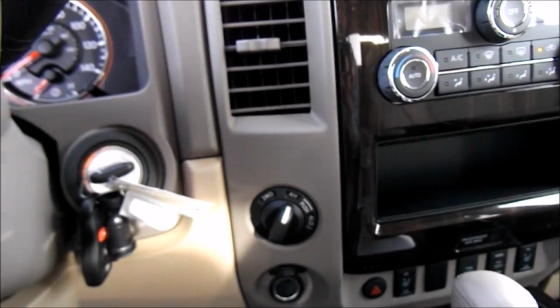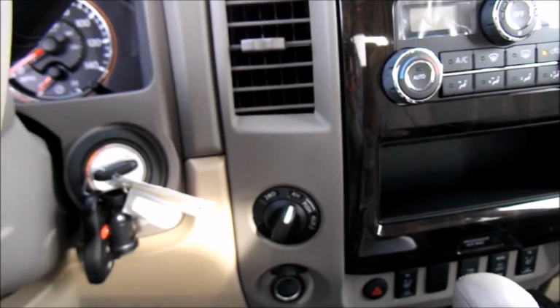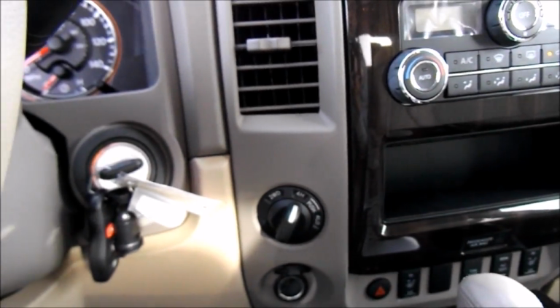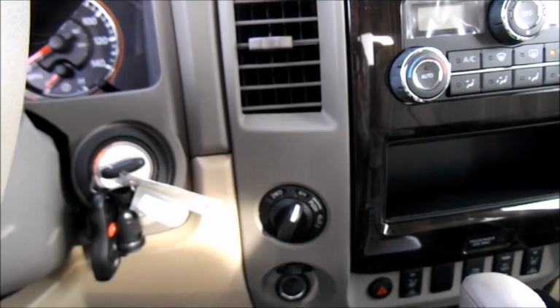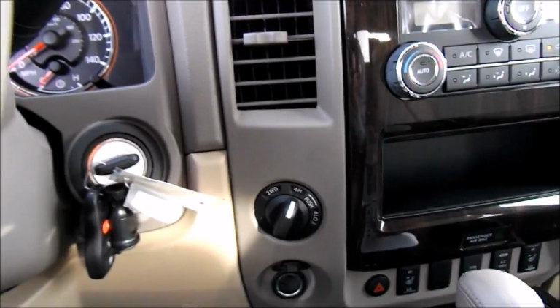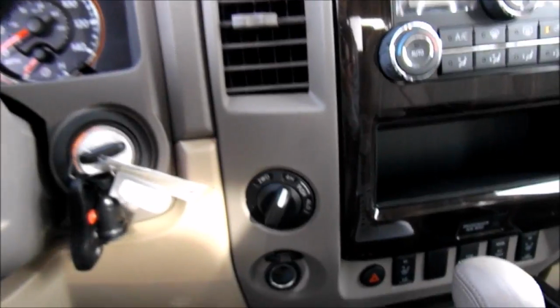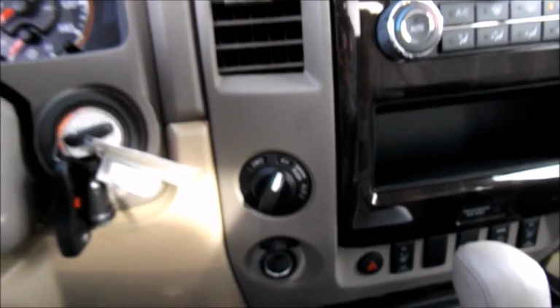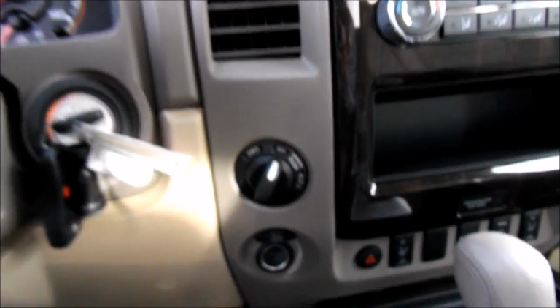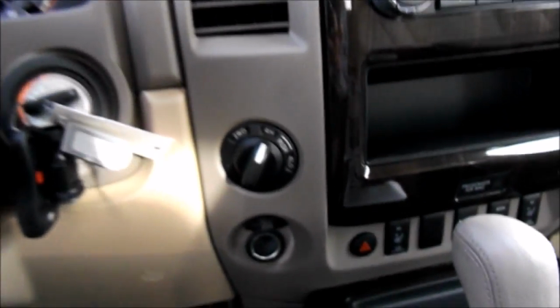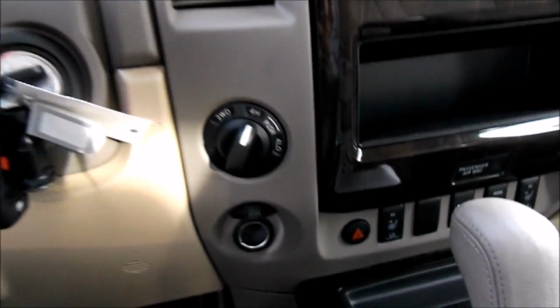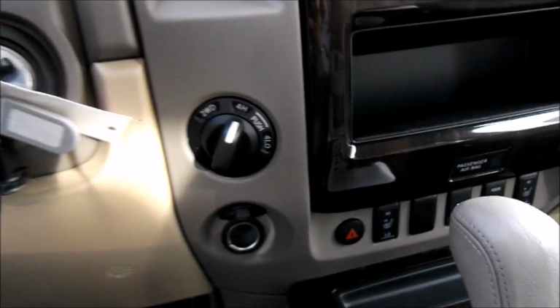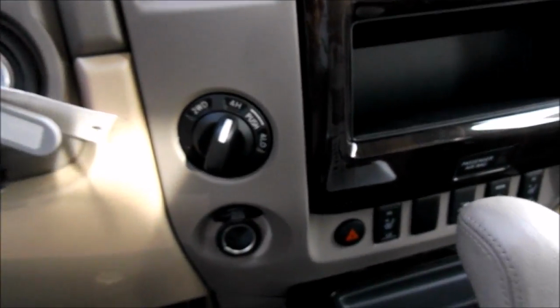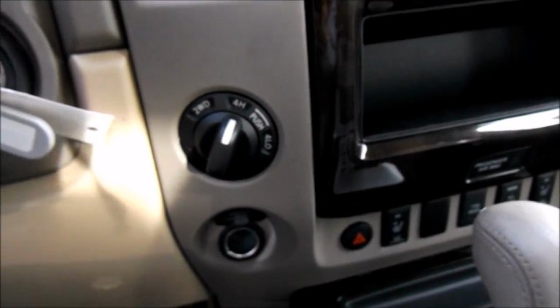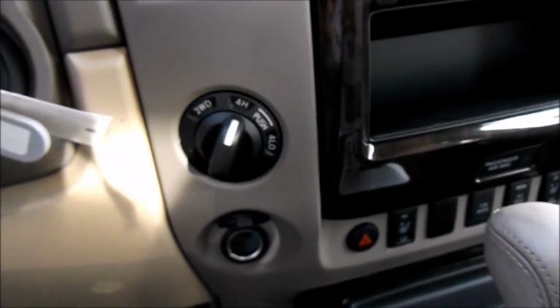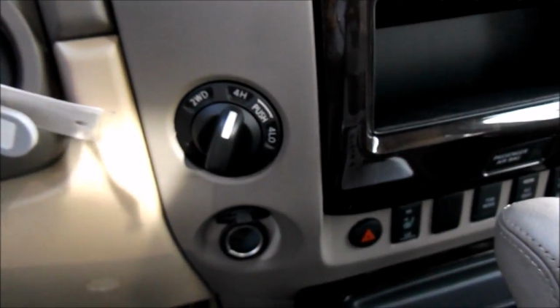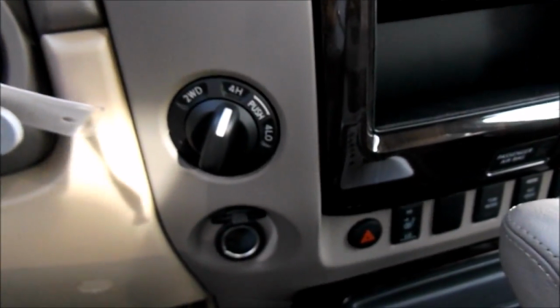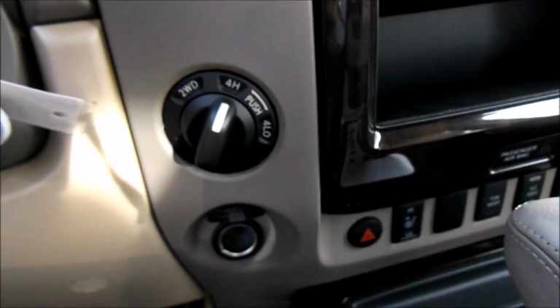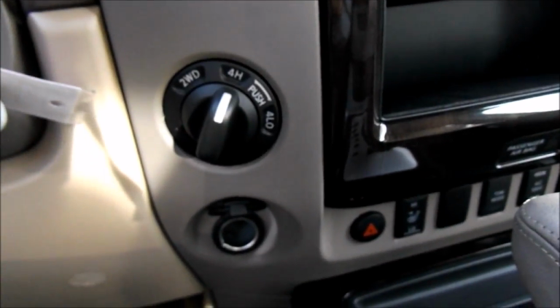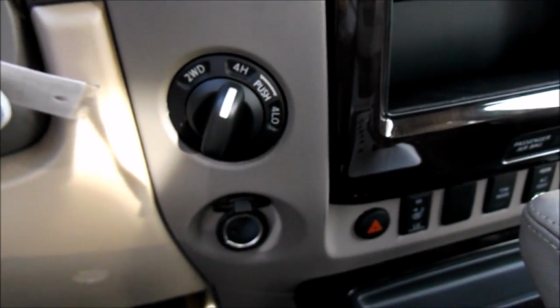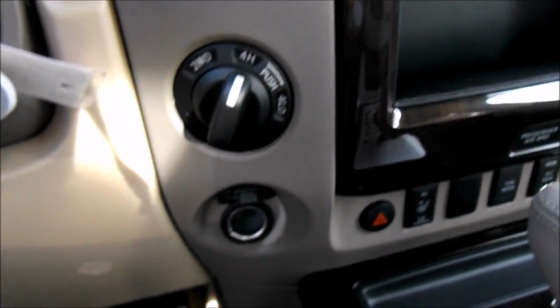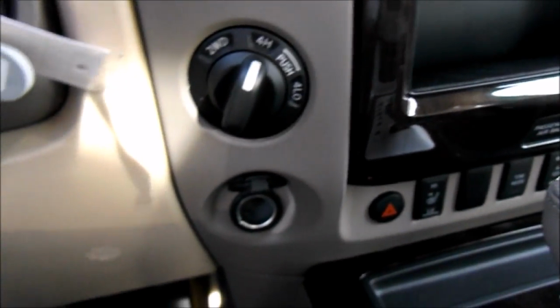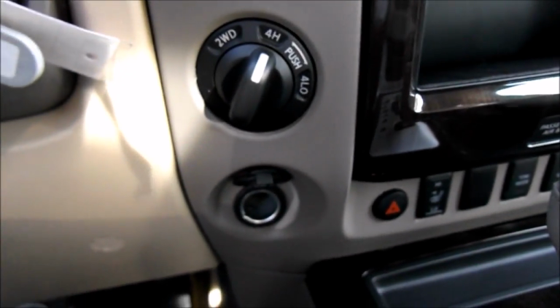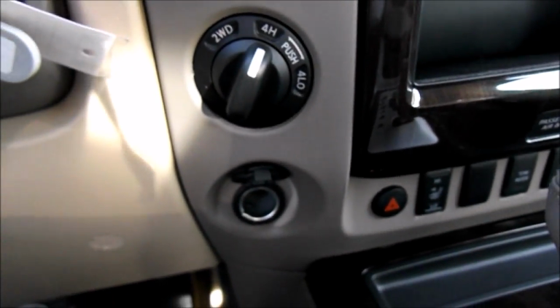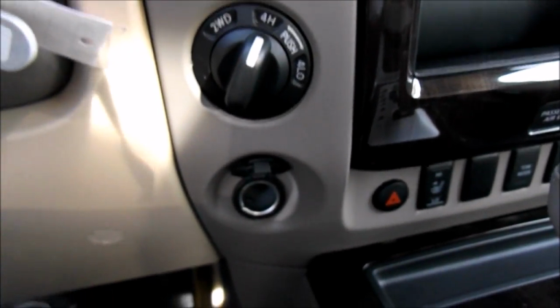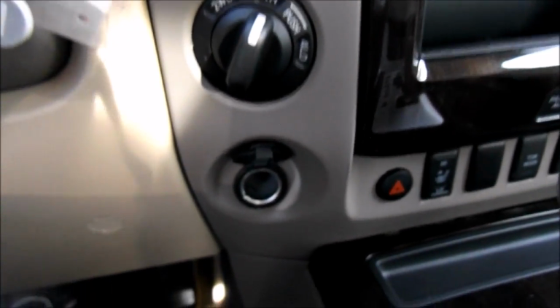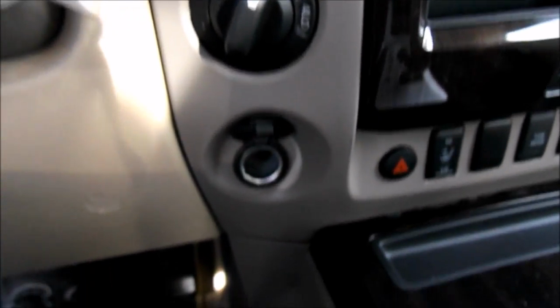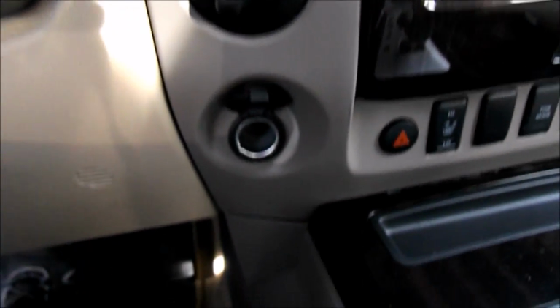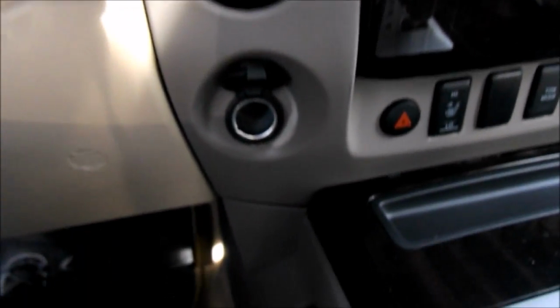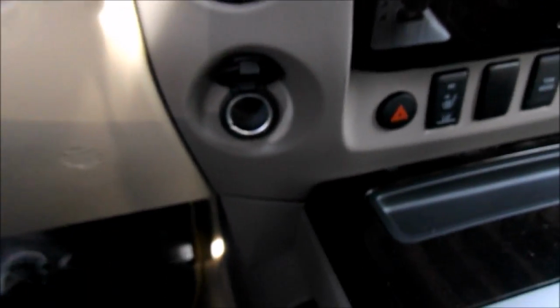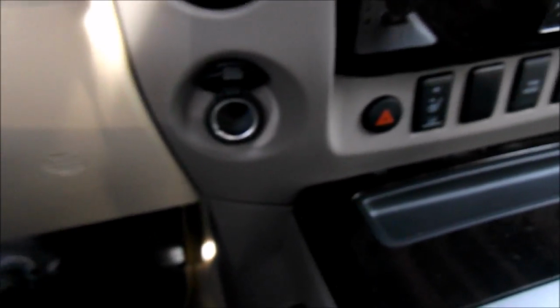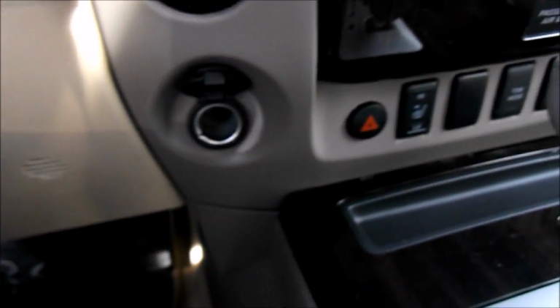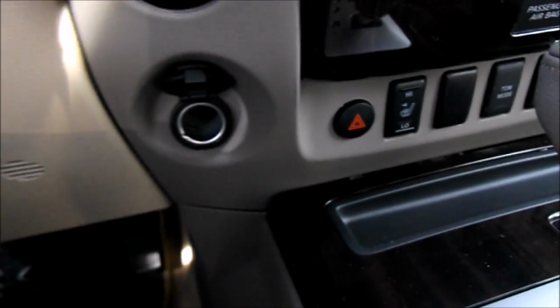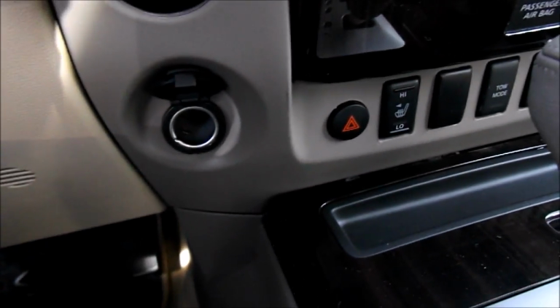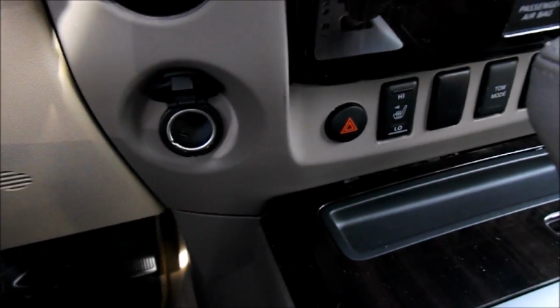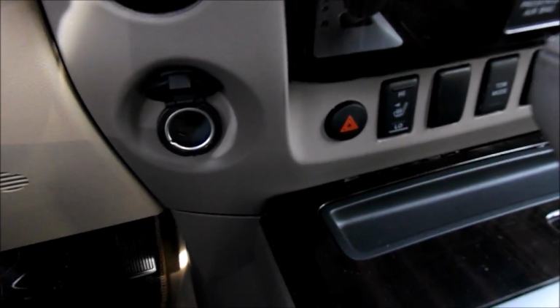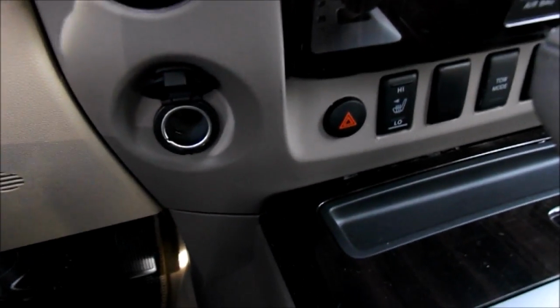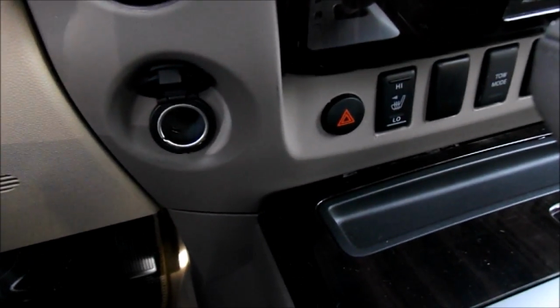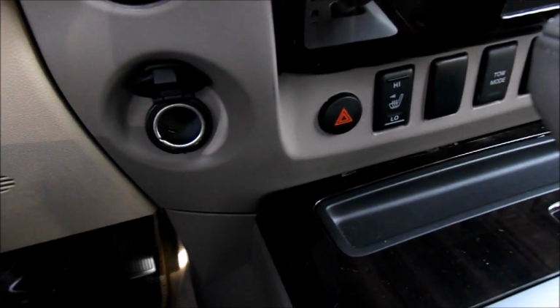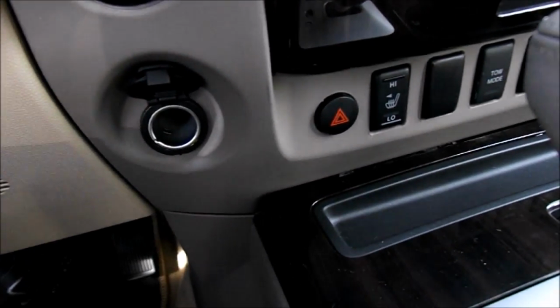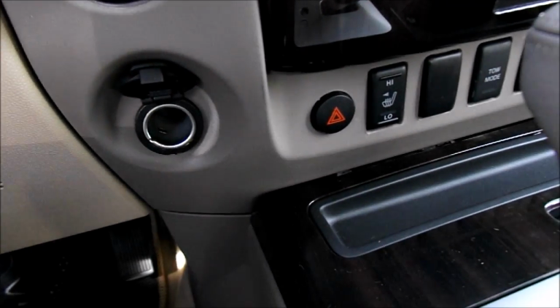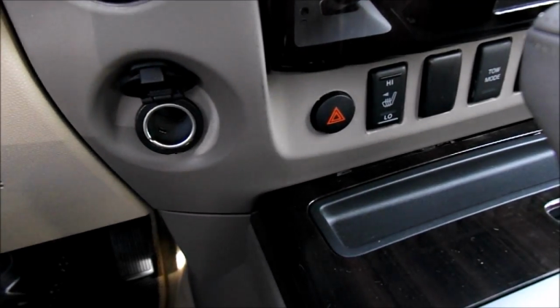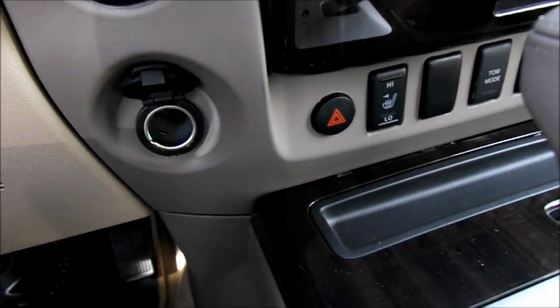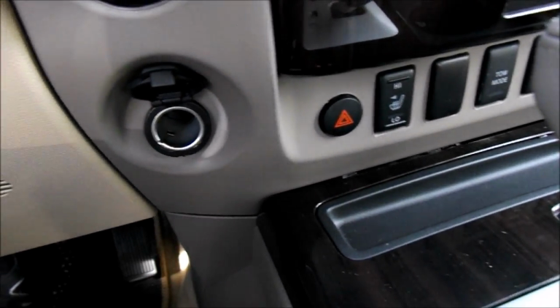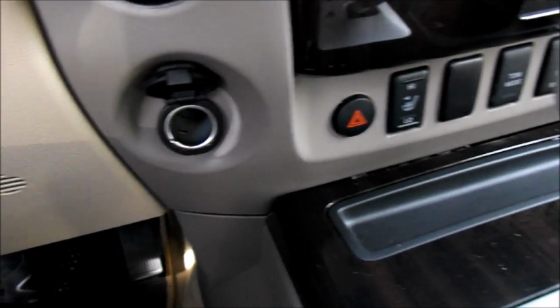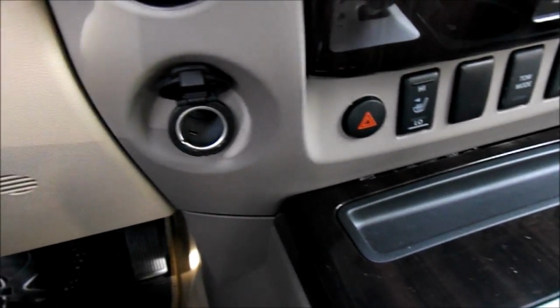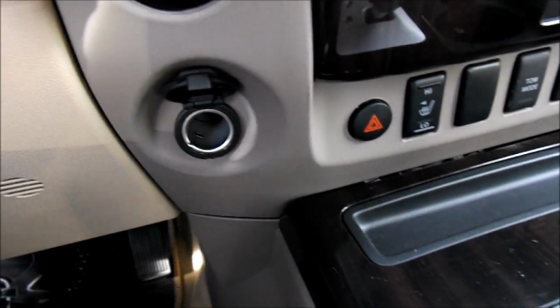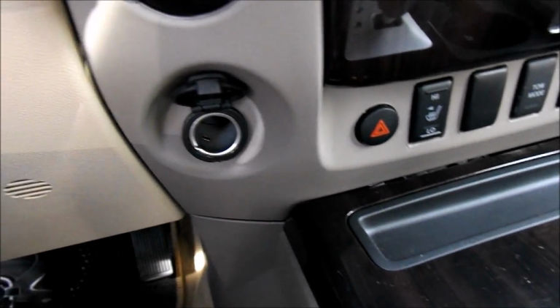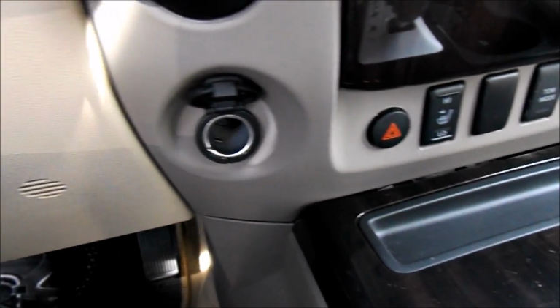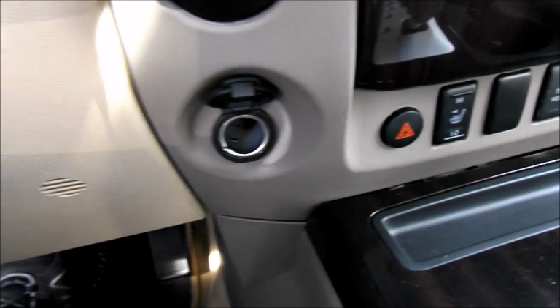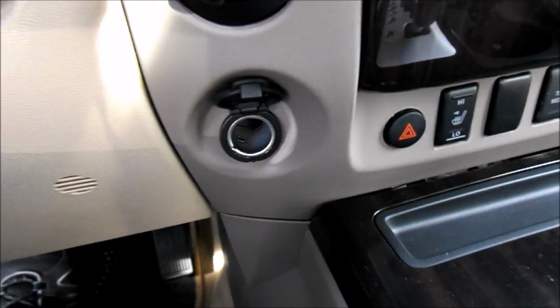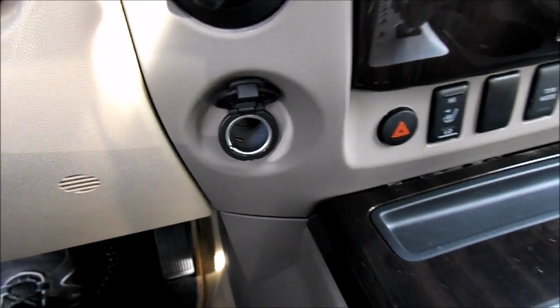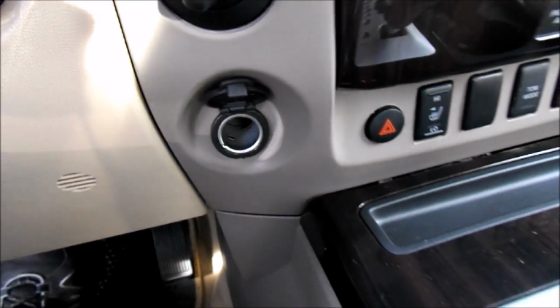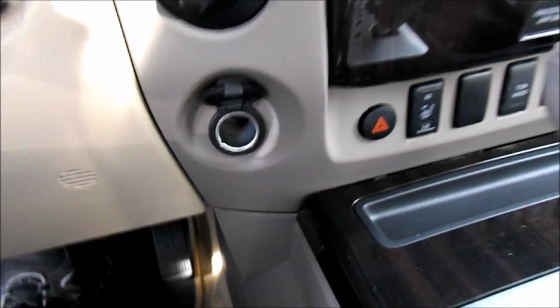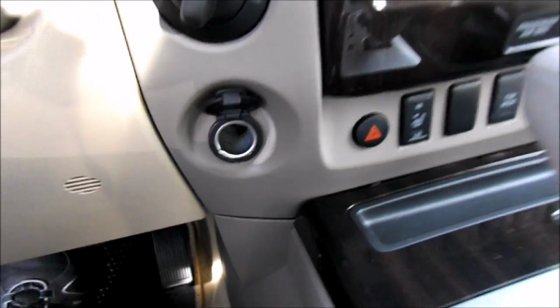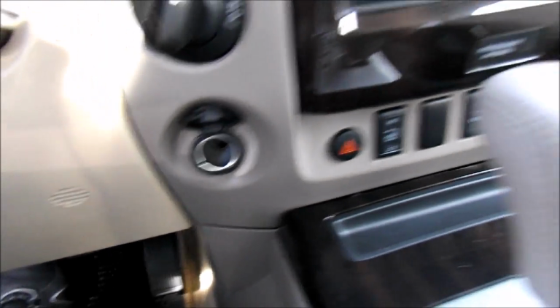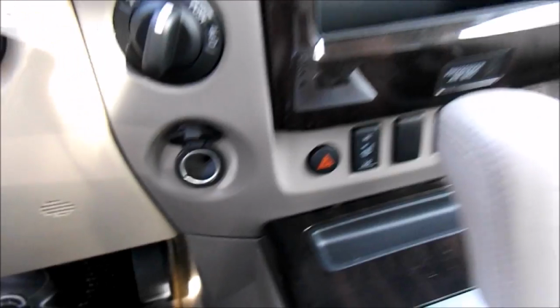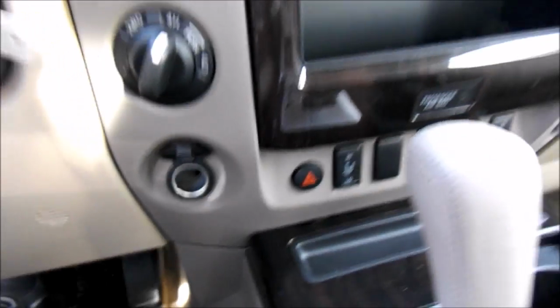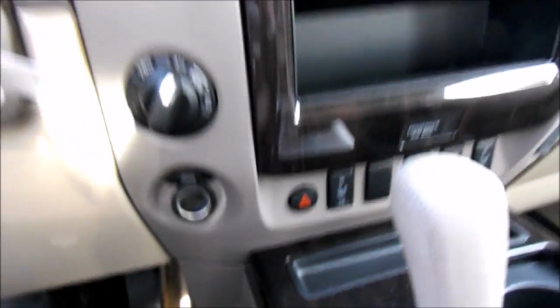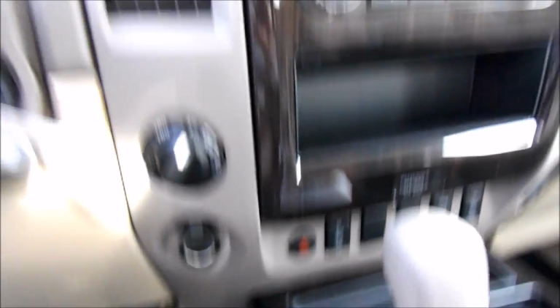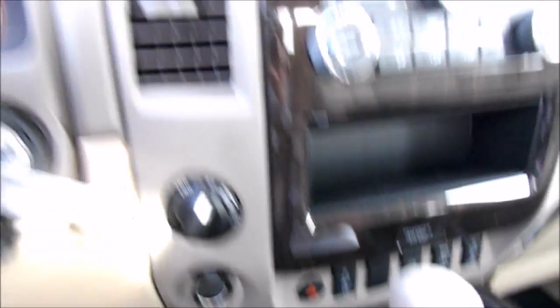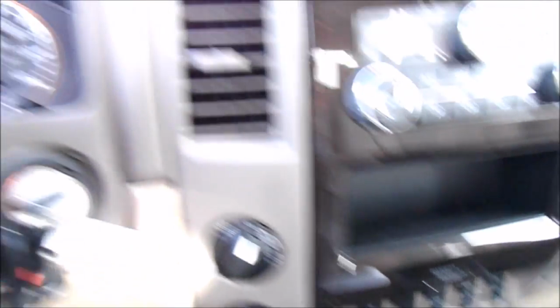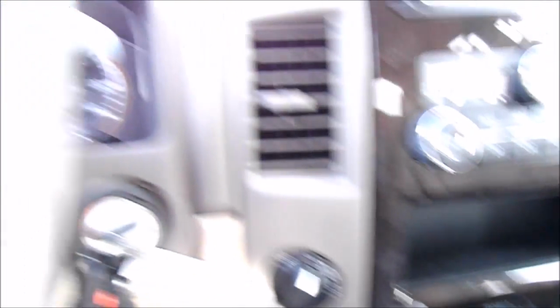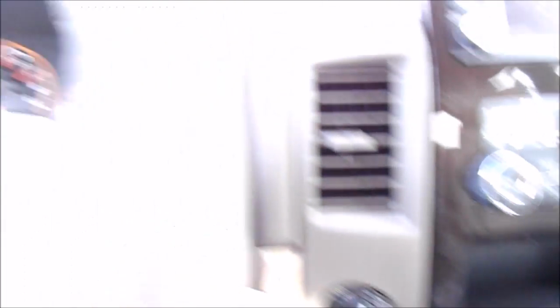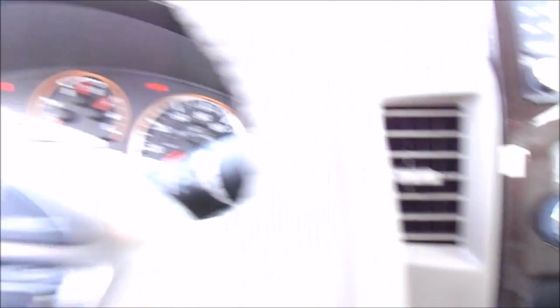Of course this truck is four-wheel drive. You have your flasher lights down there and a power outlet.